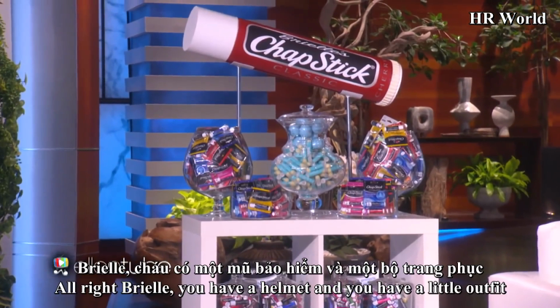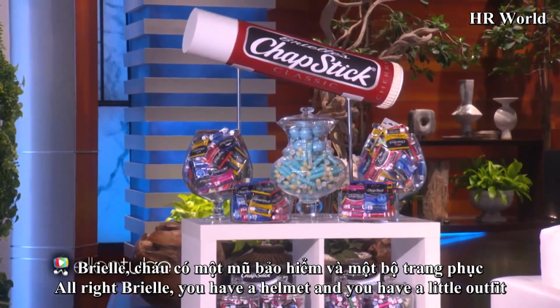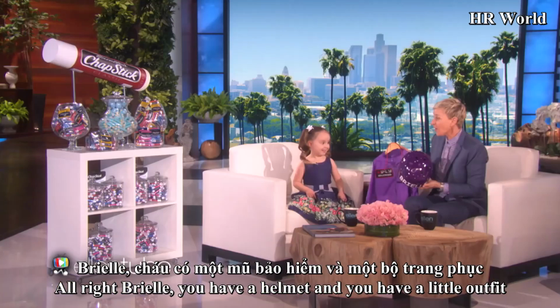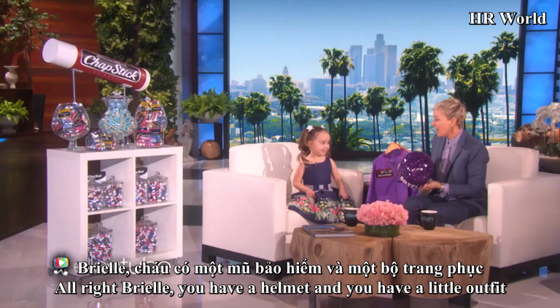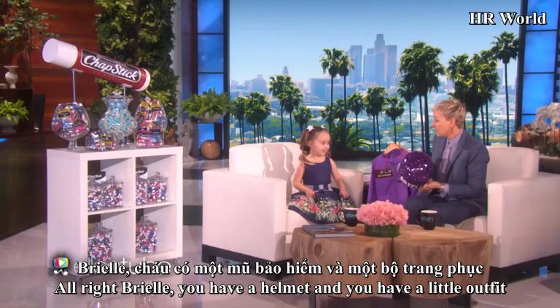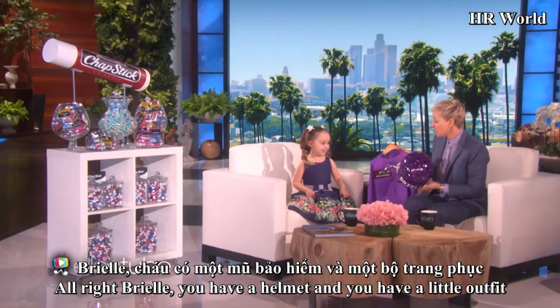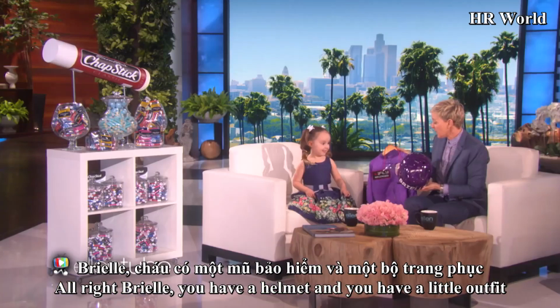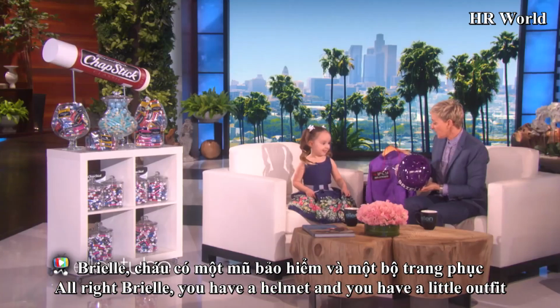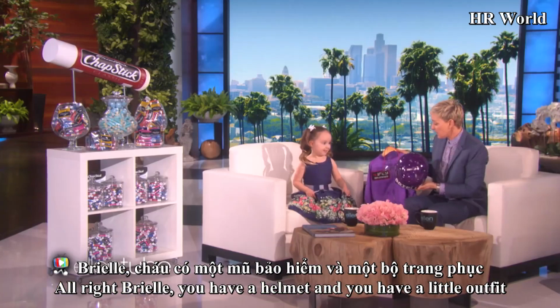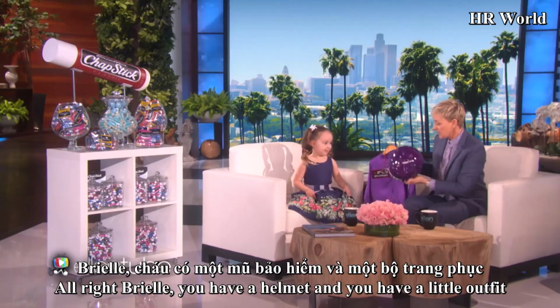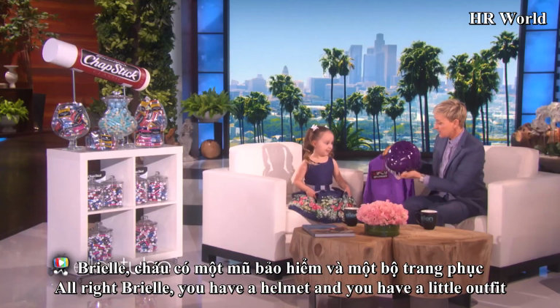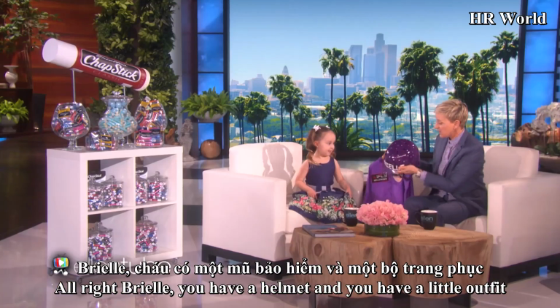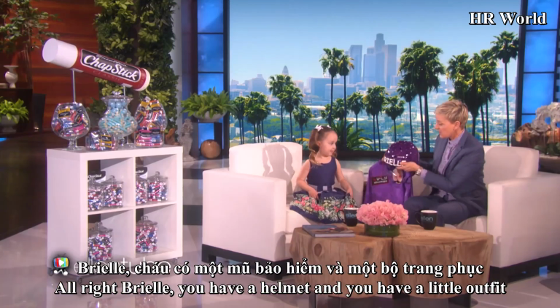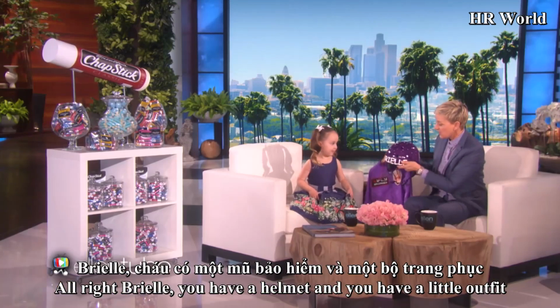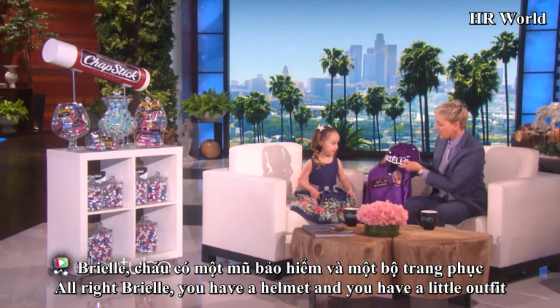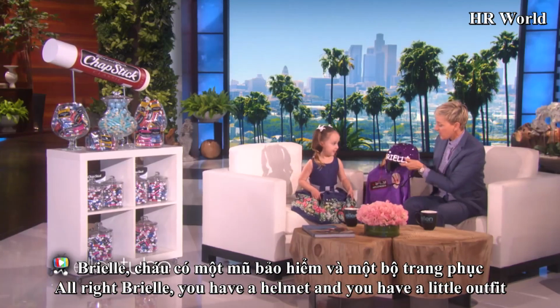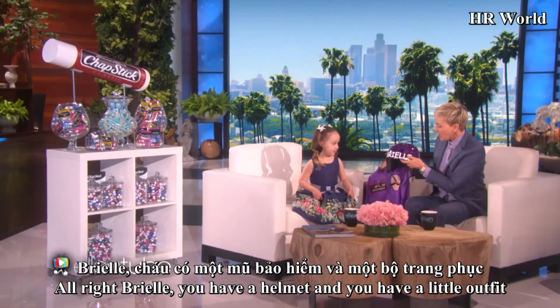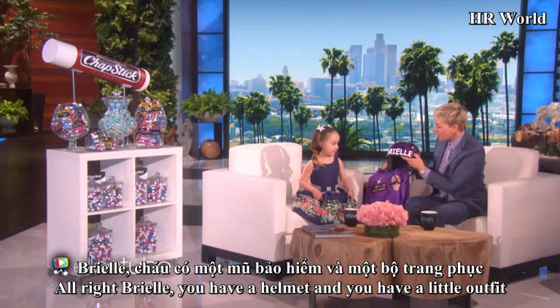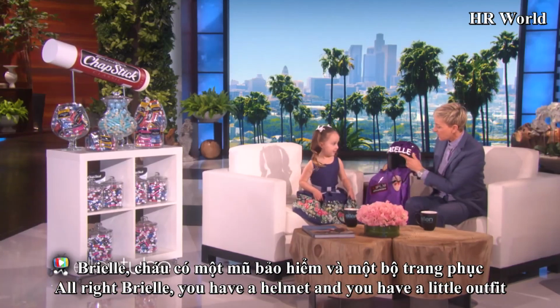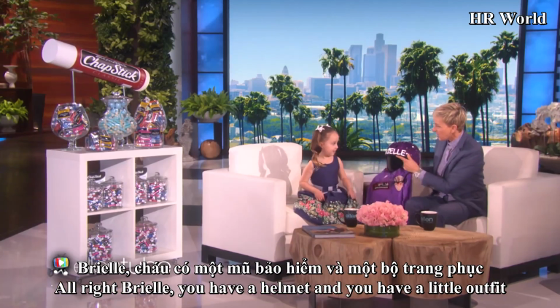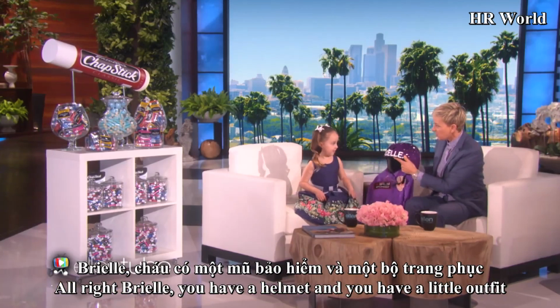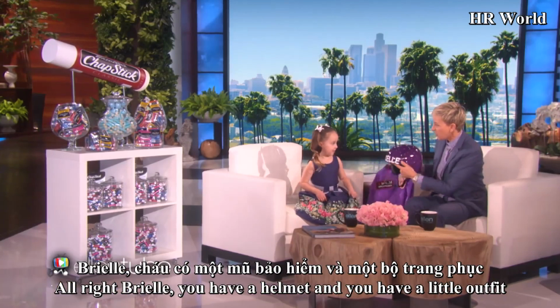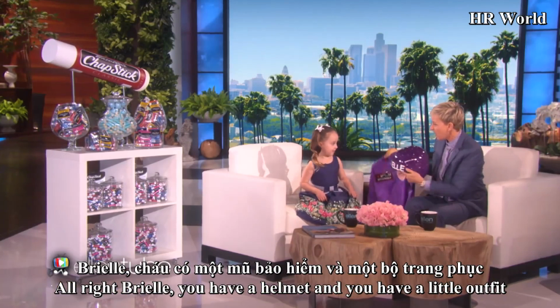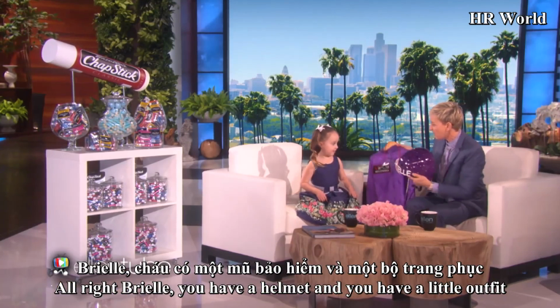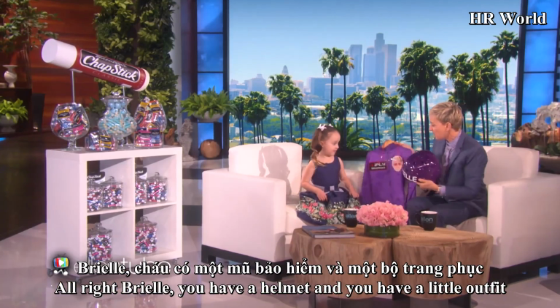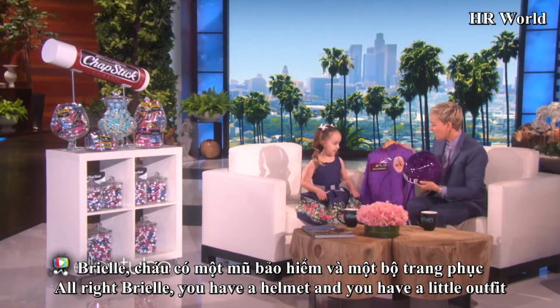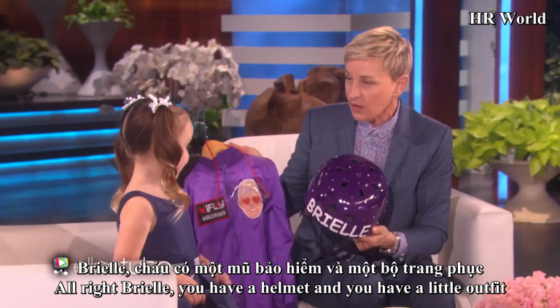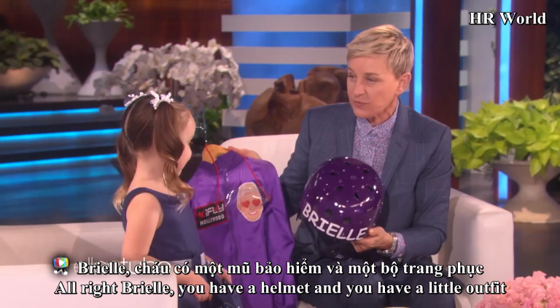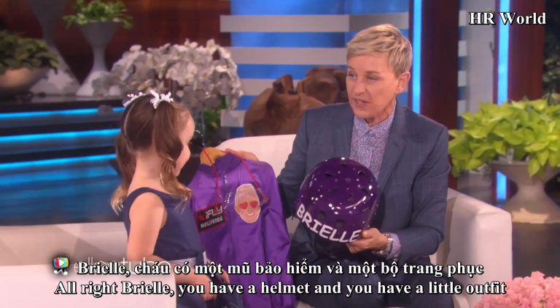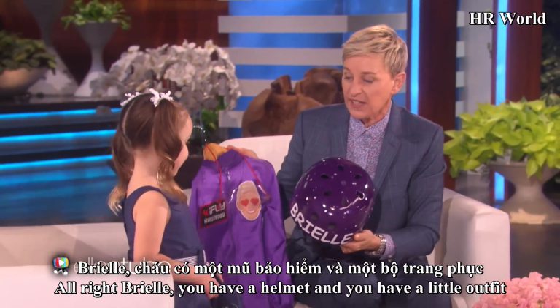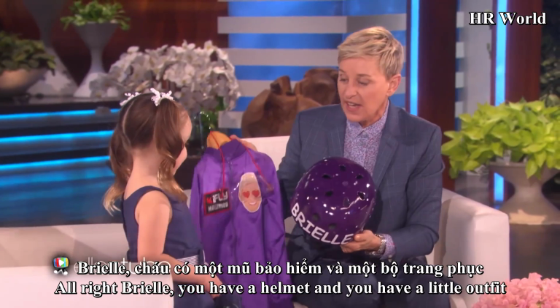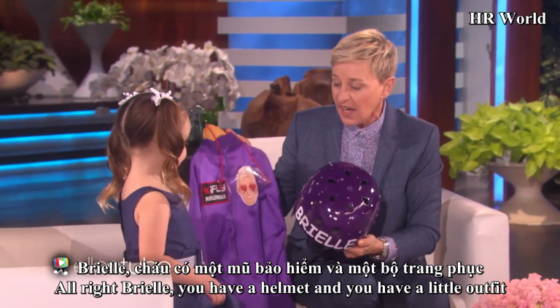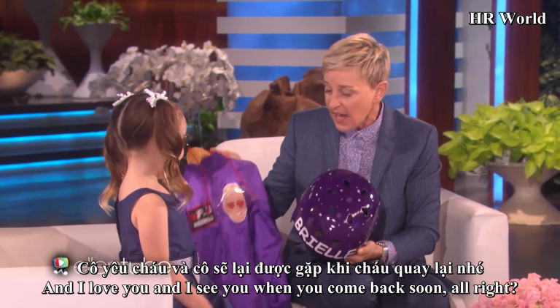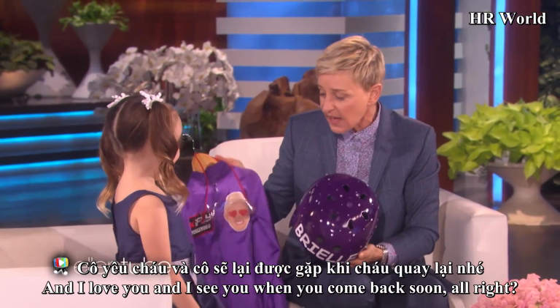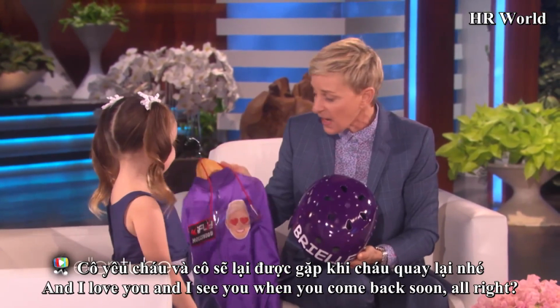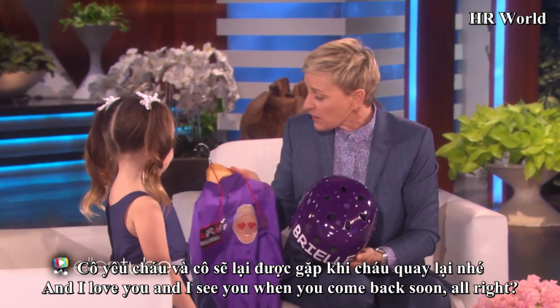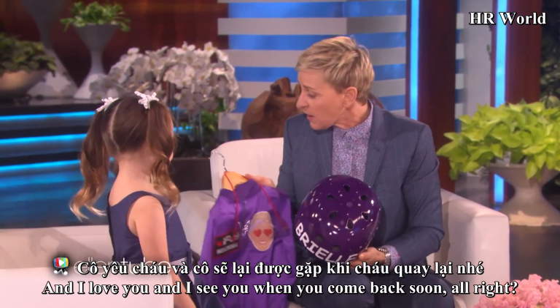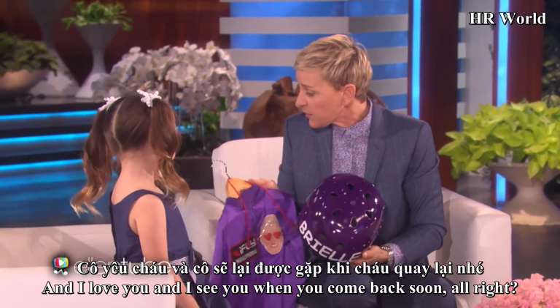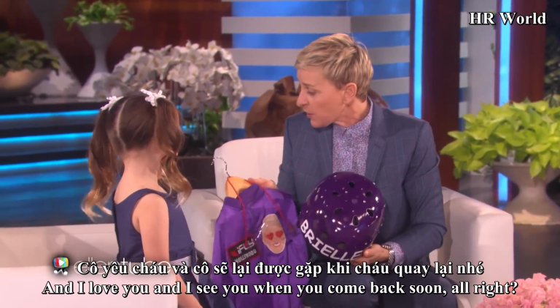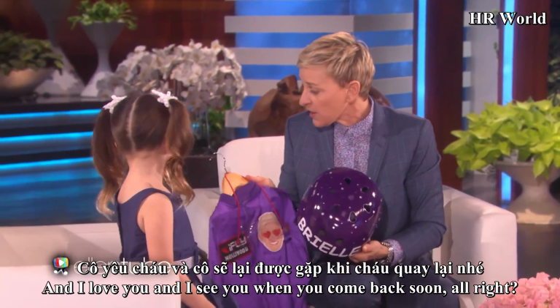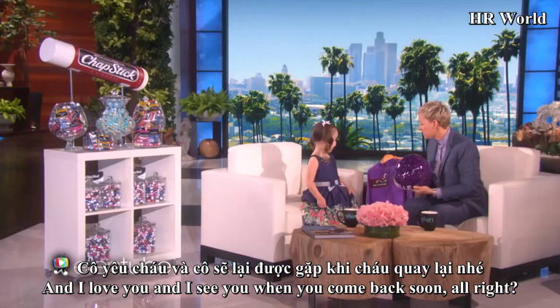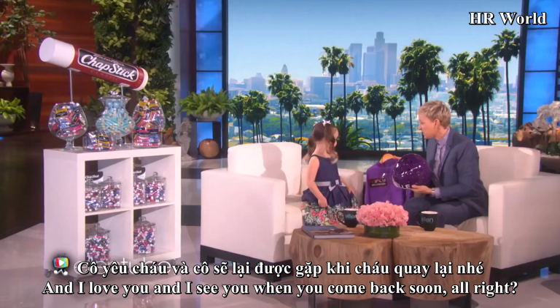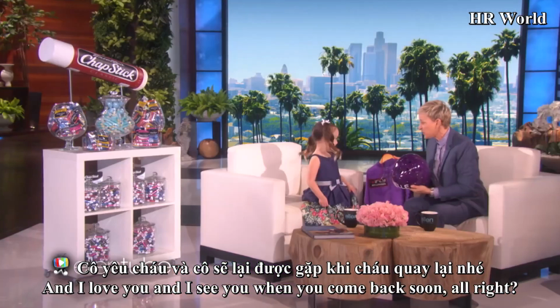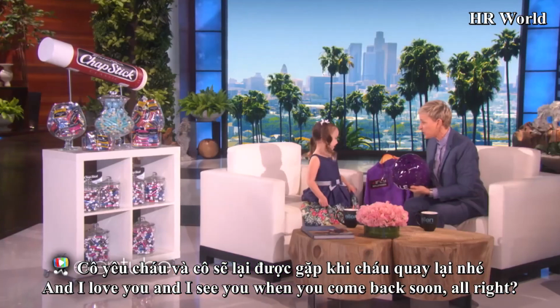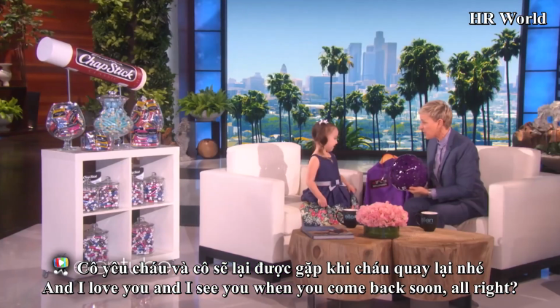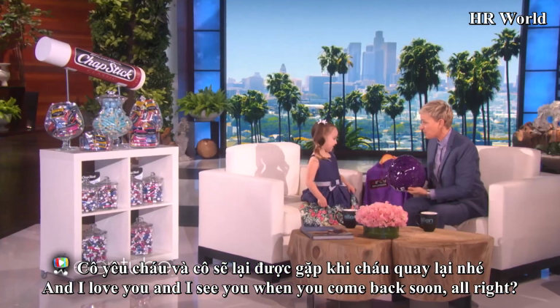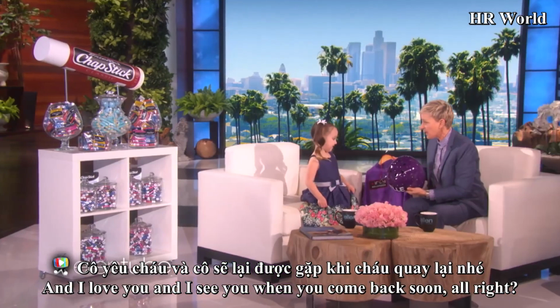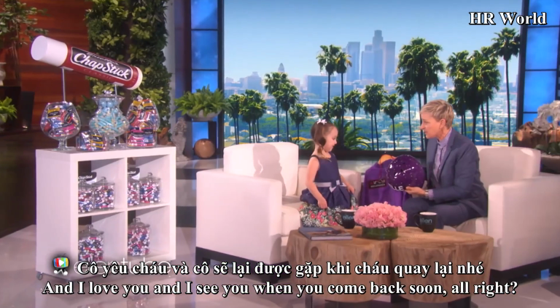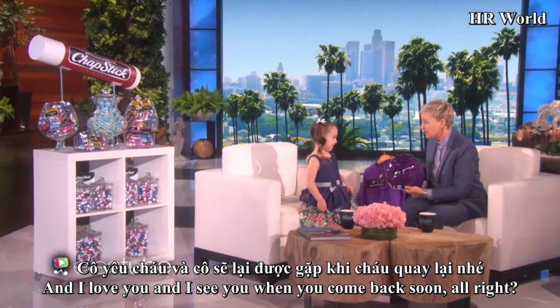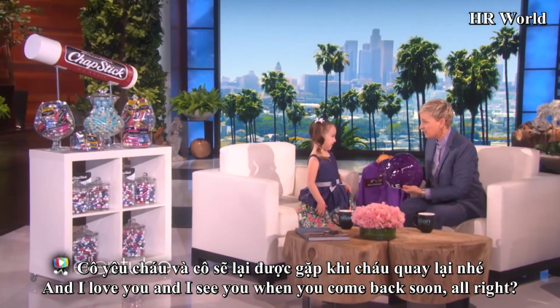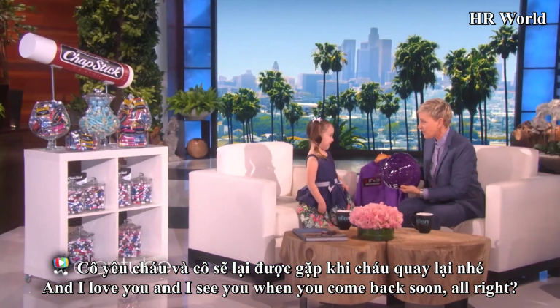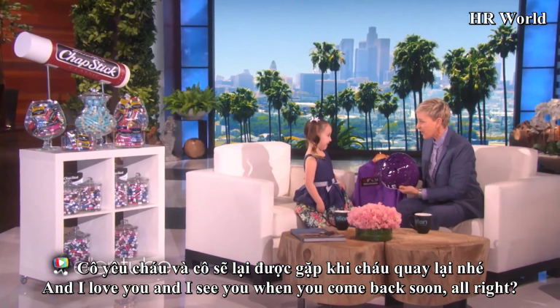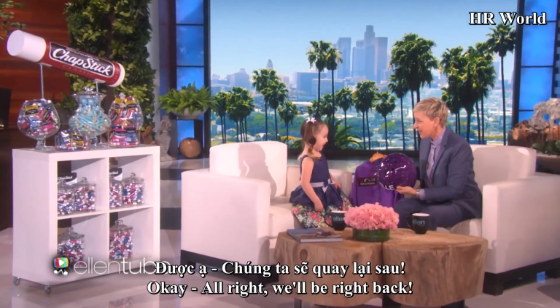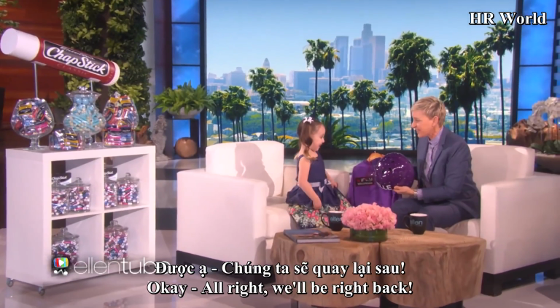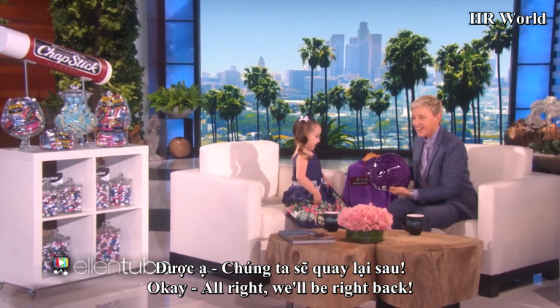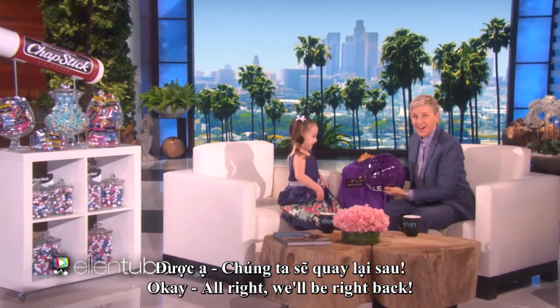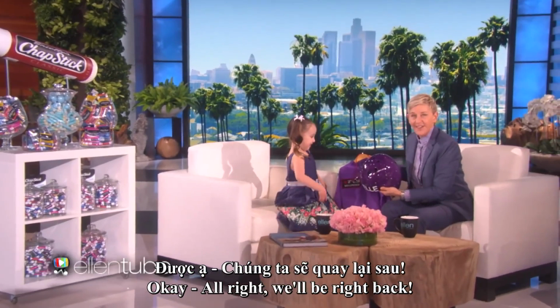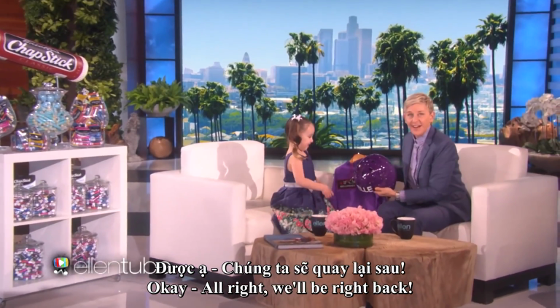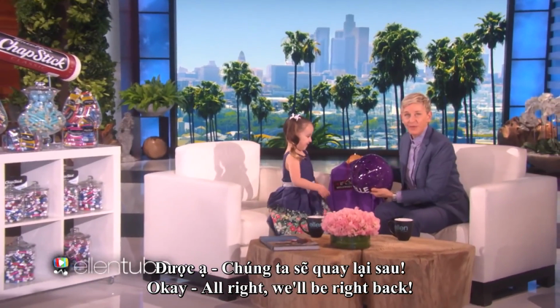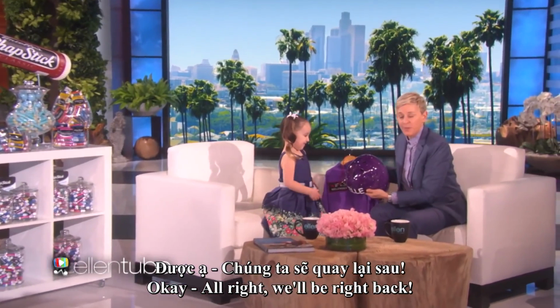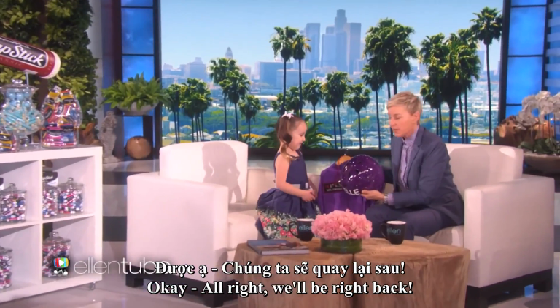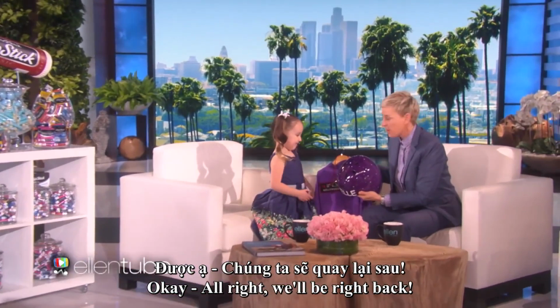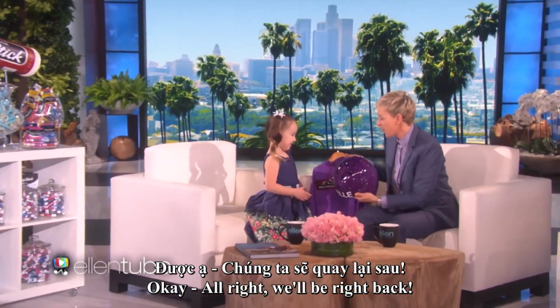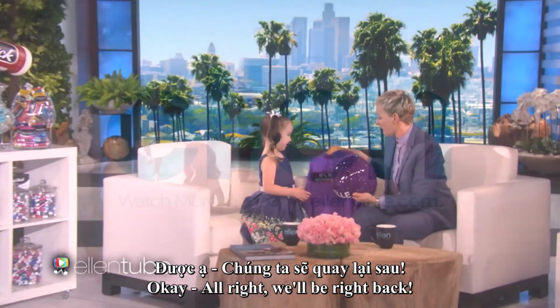All right, Brielle, you have a helmet and you have a little outfit. I love you and I'll see you when you come back soon. All right, we'll be right back.